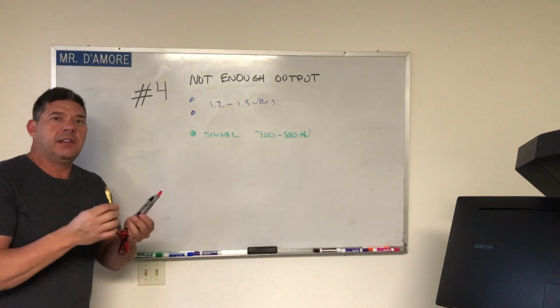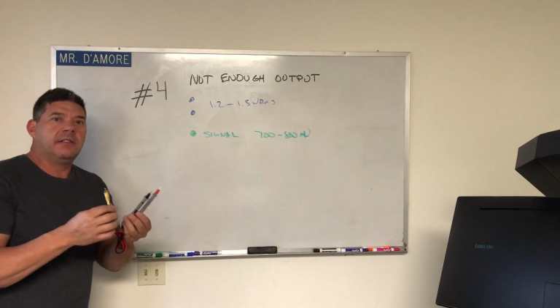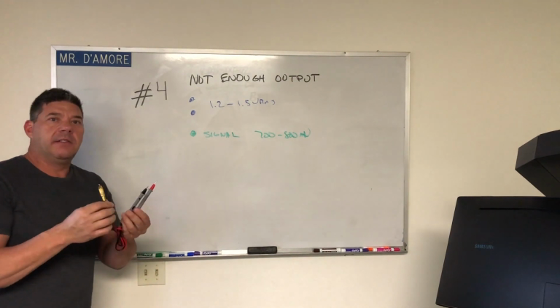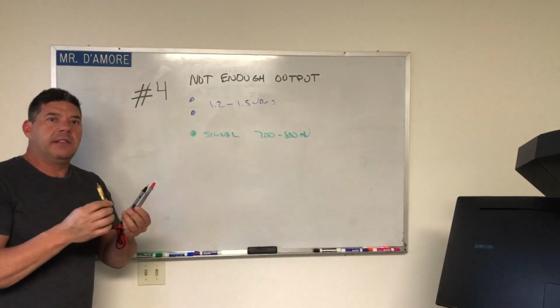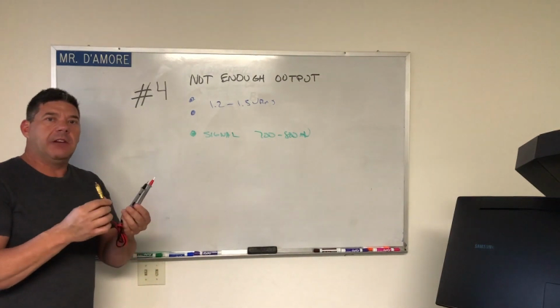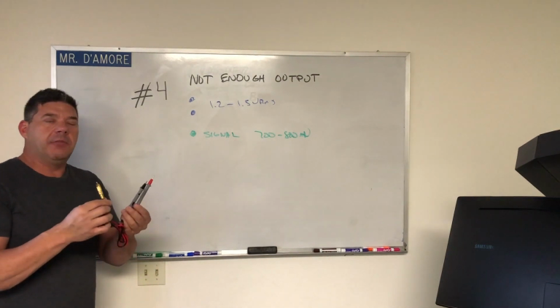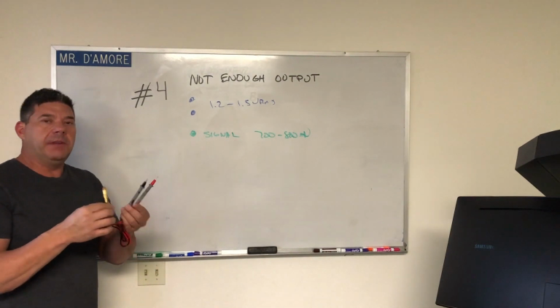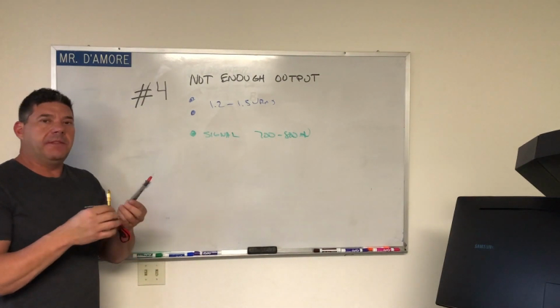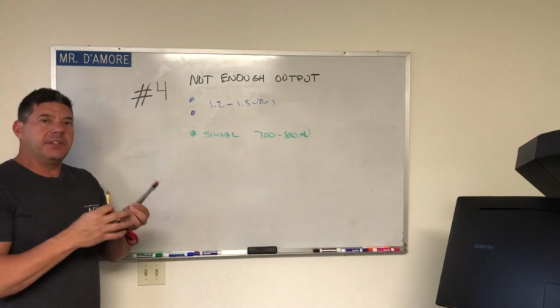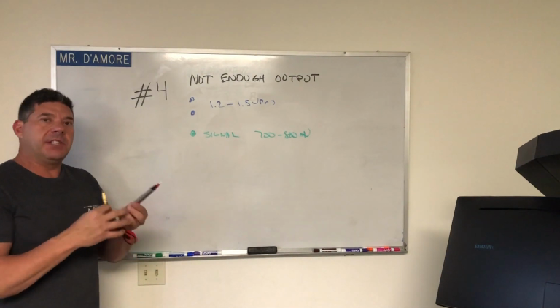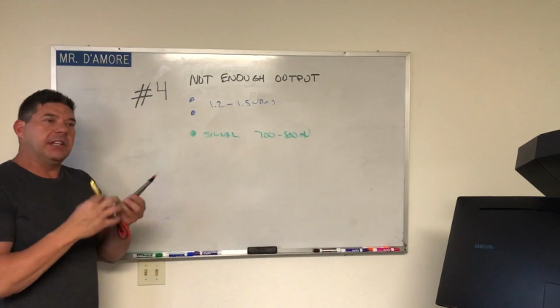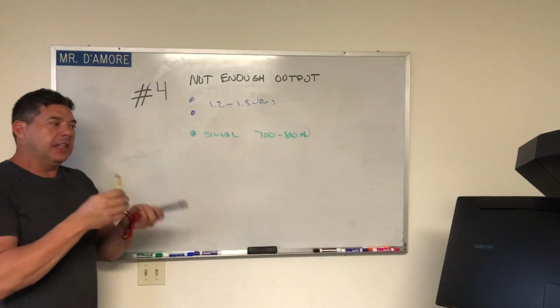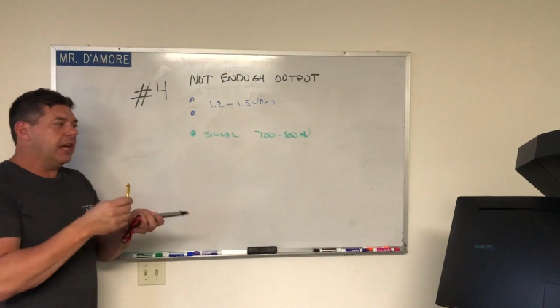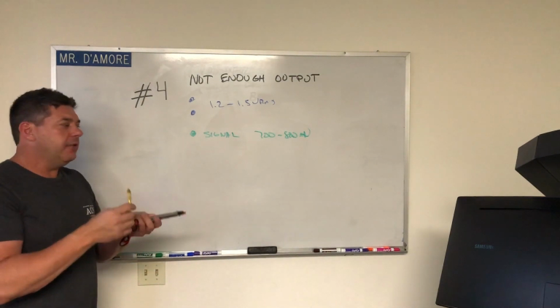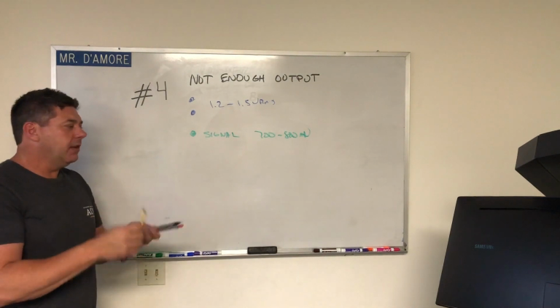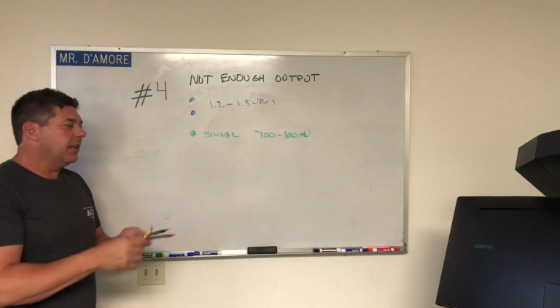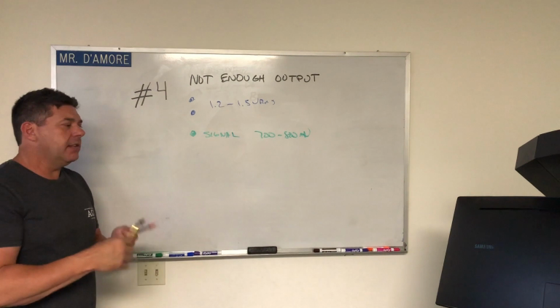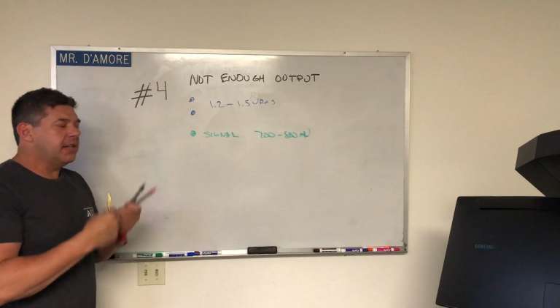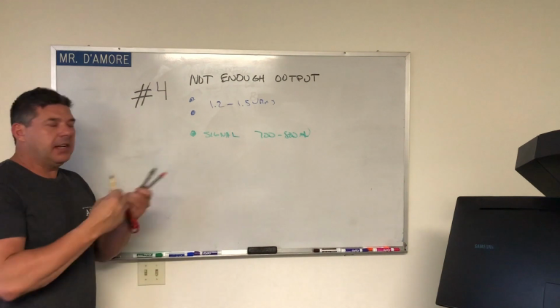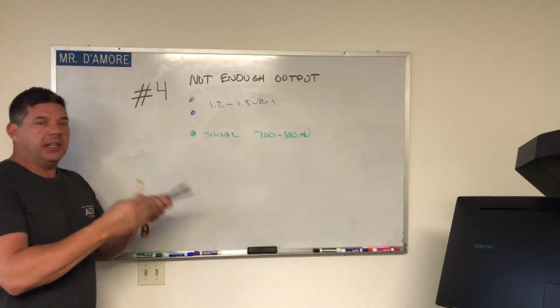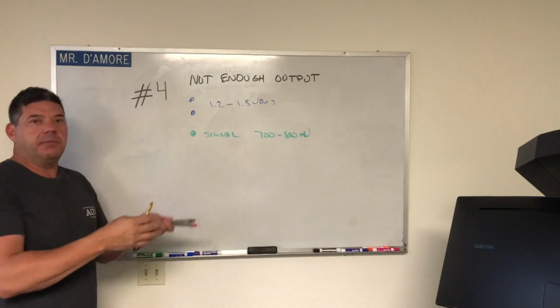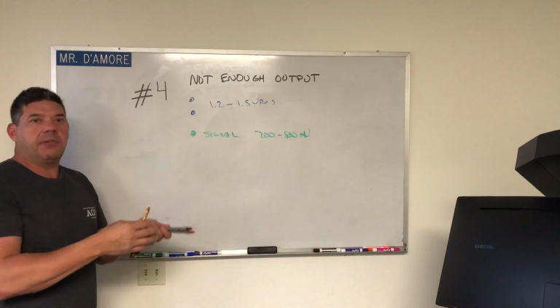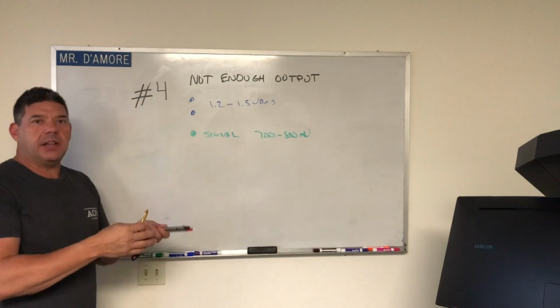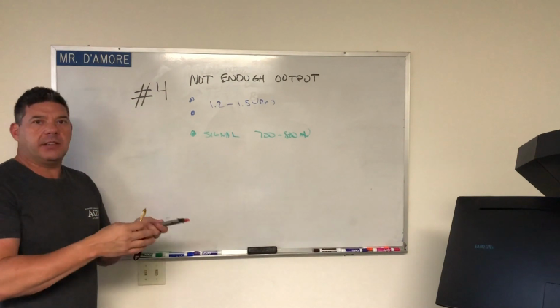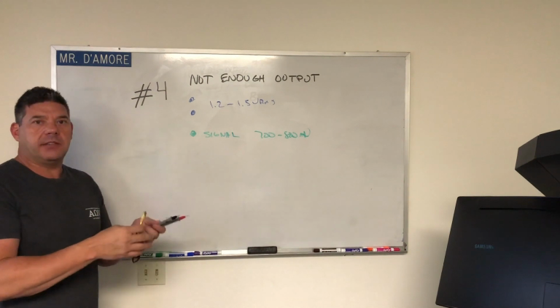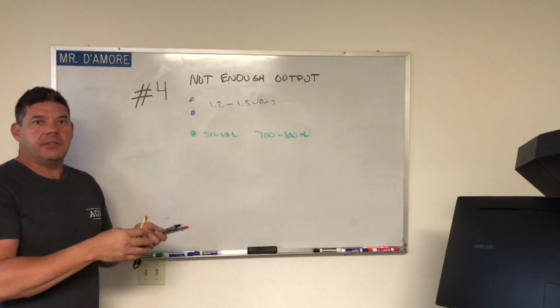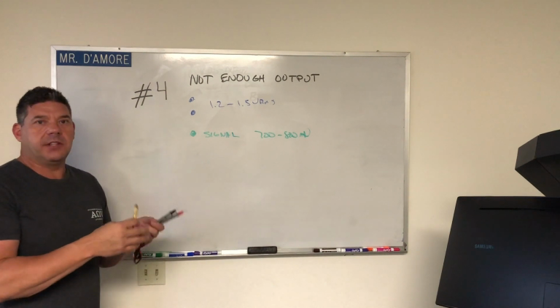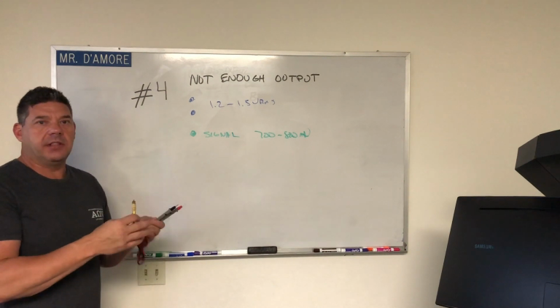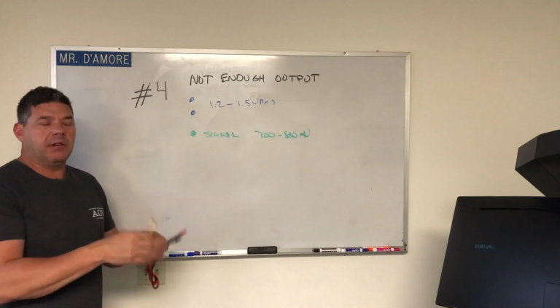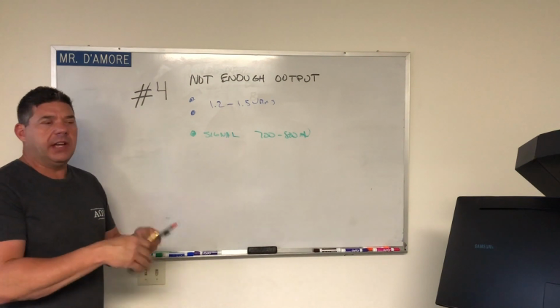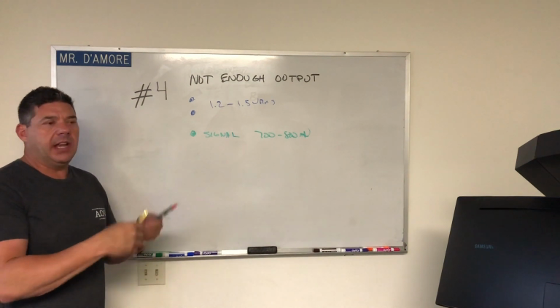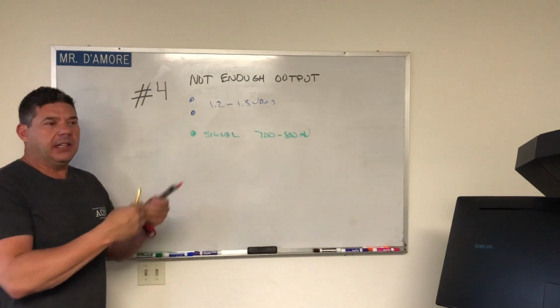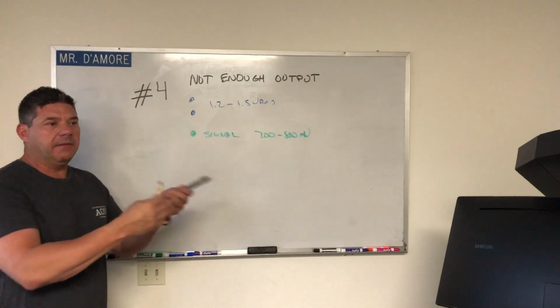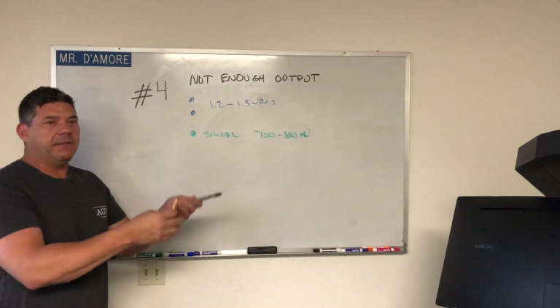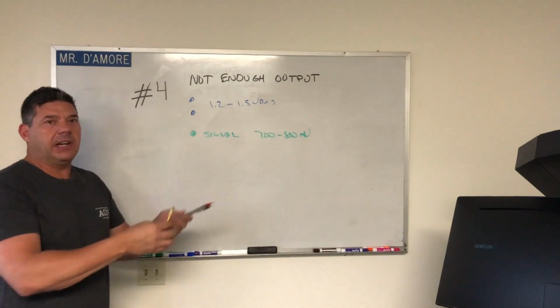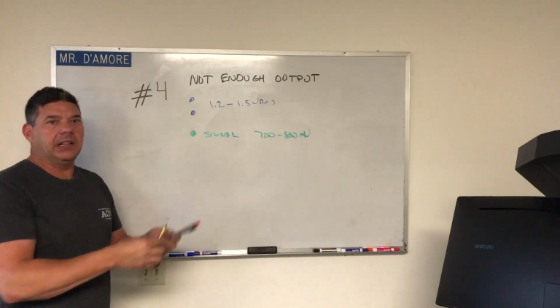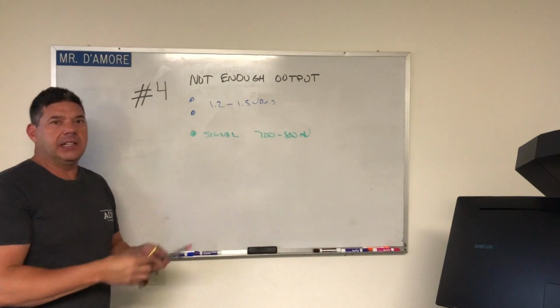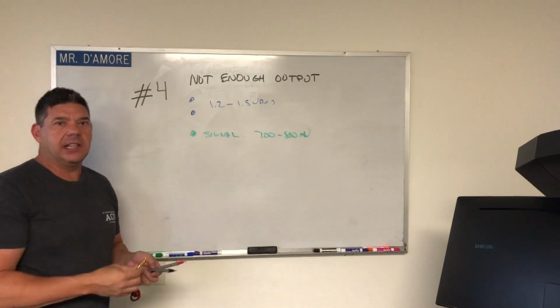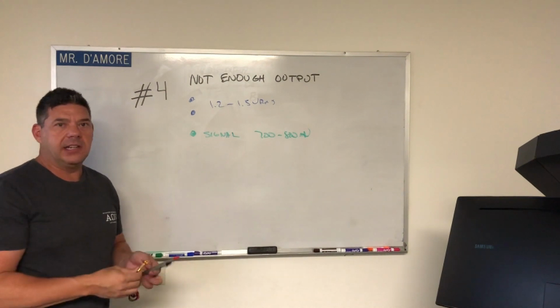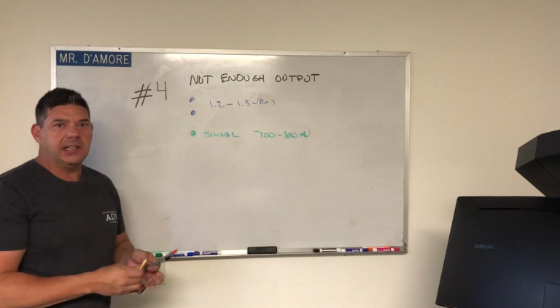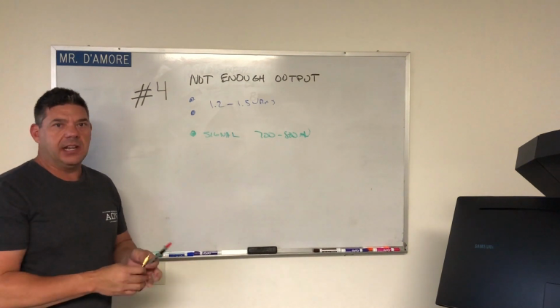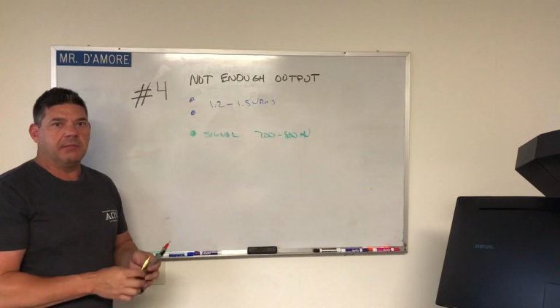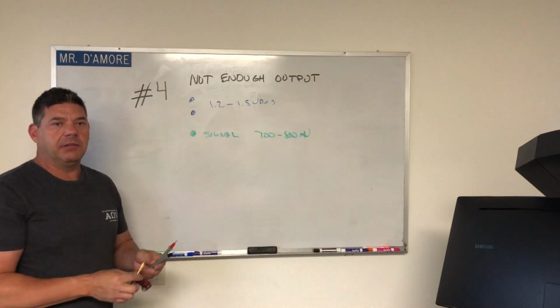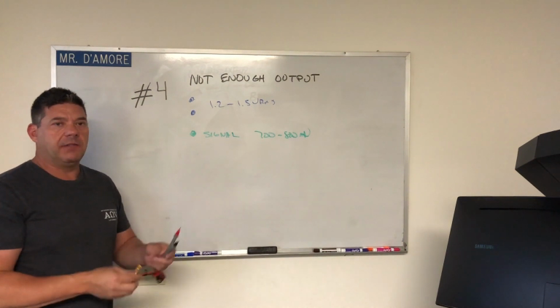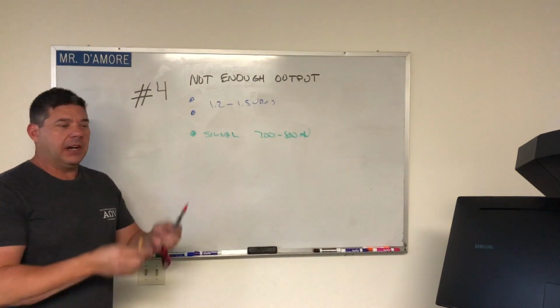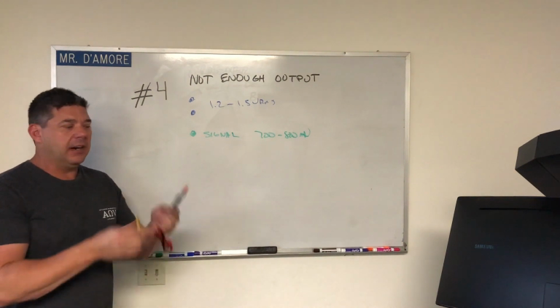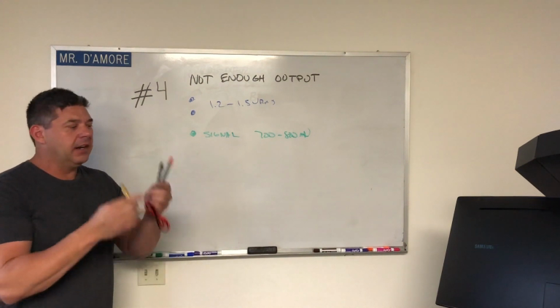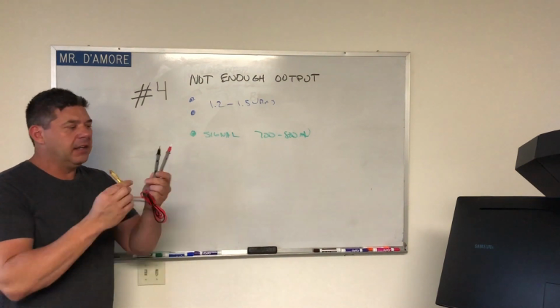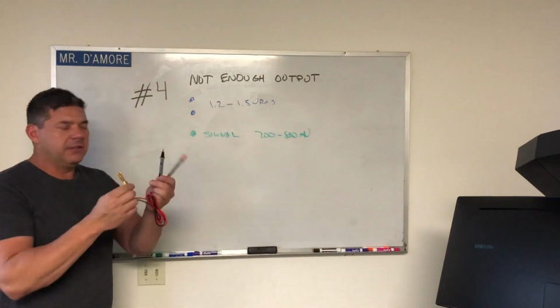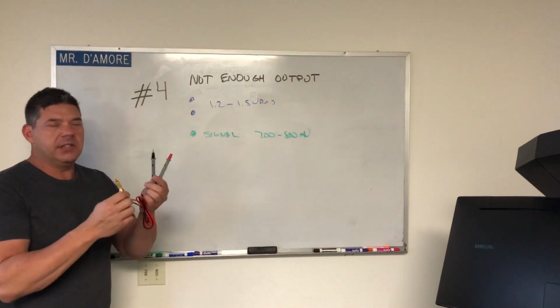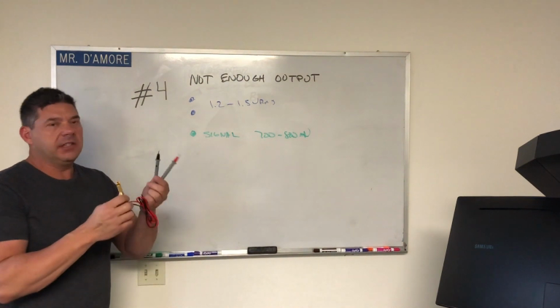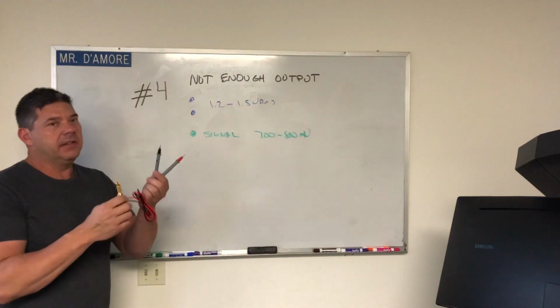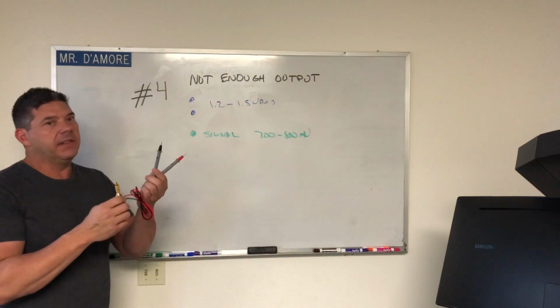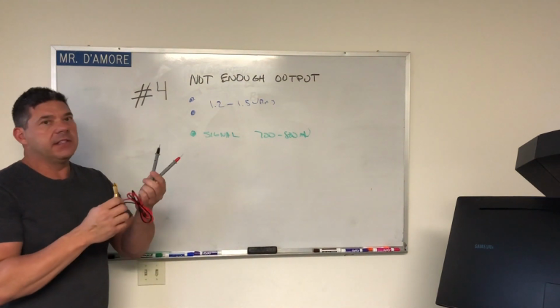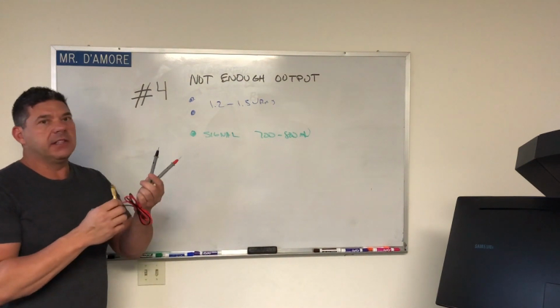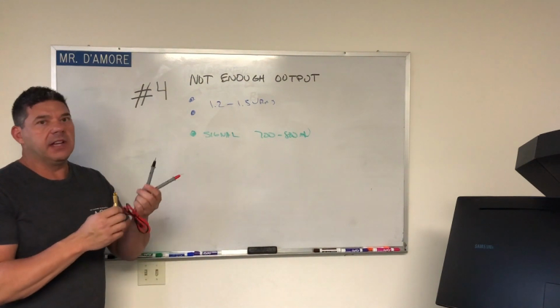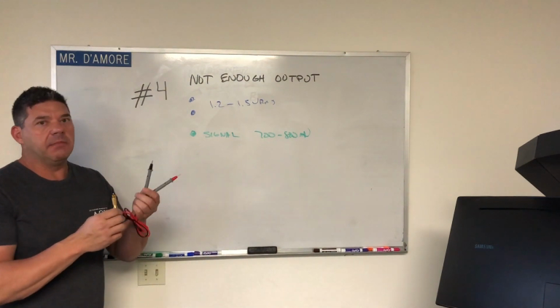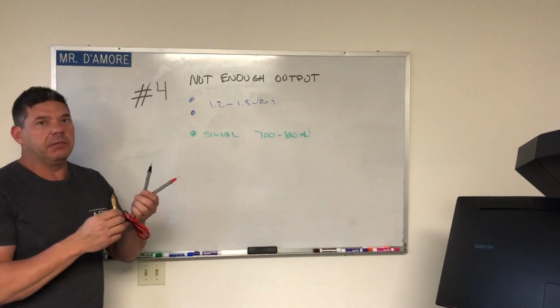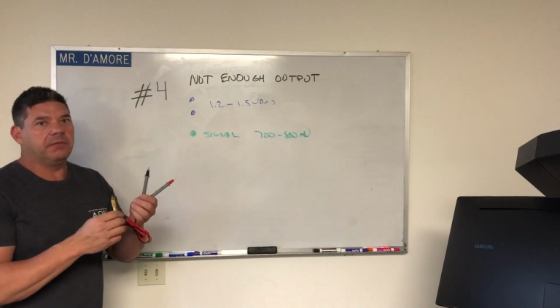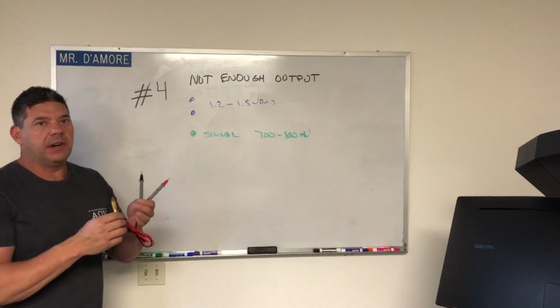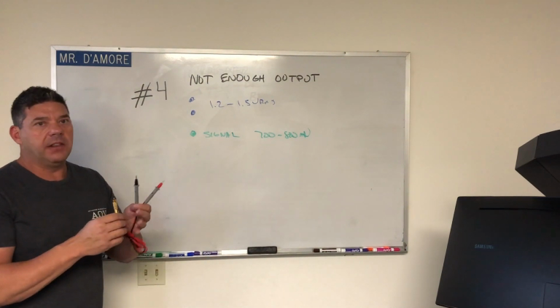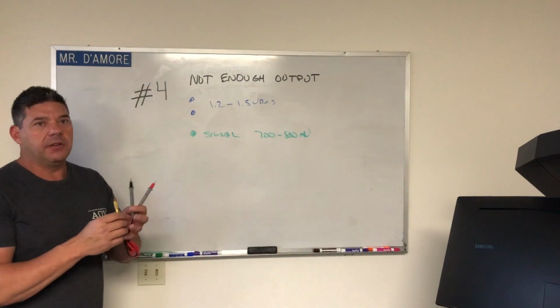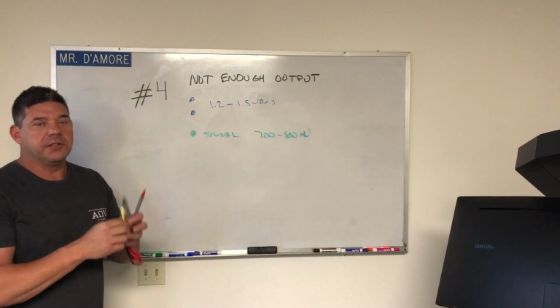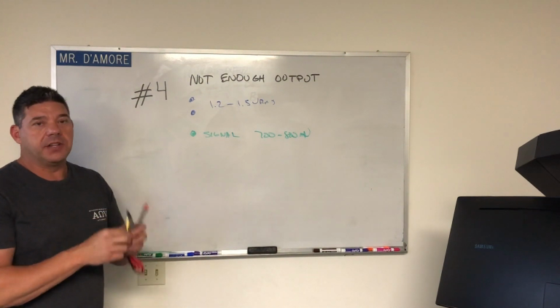That would be for setting the head unit, setting any processors in the way, and then finally setting the amplifier. Just leave the harness at the amplifier the whole time.